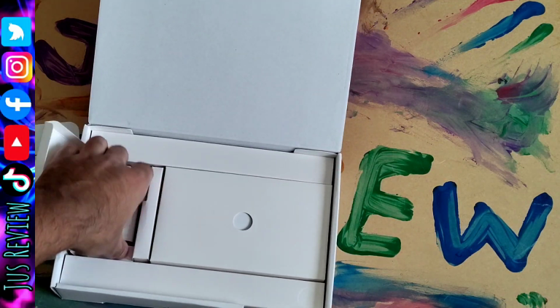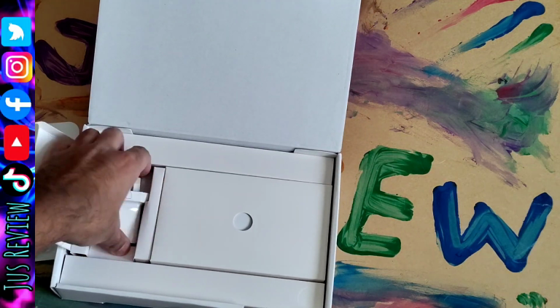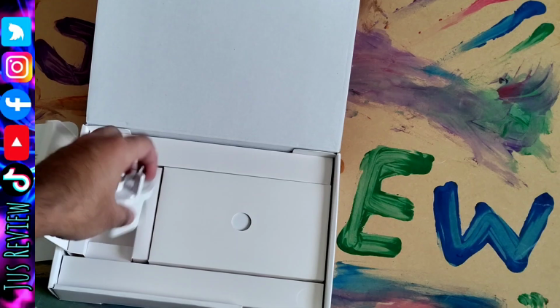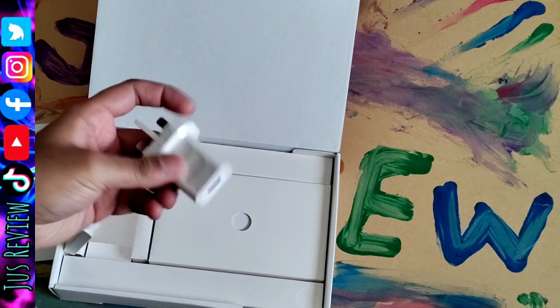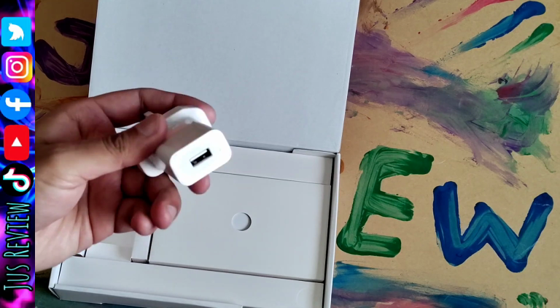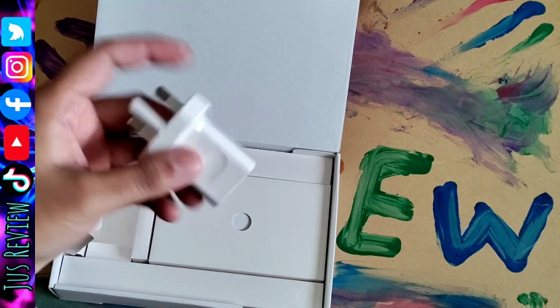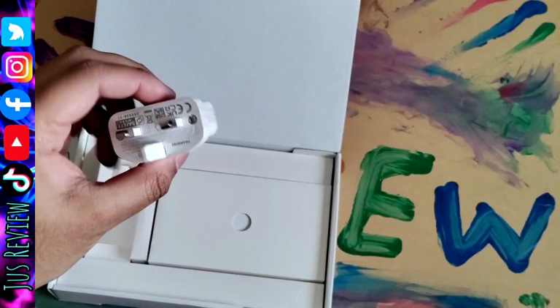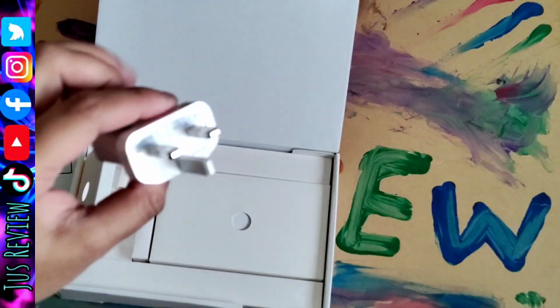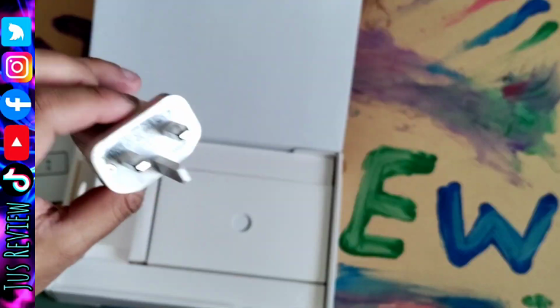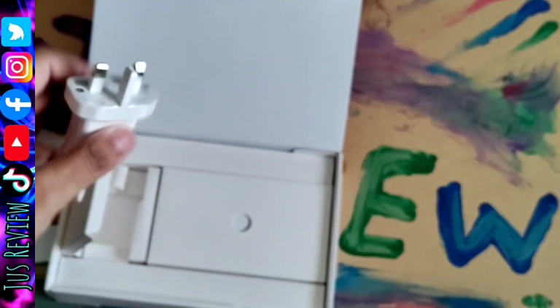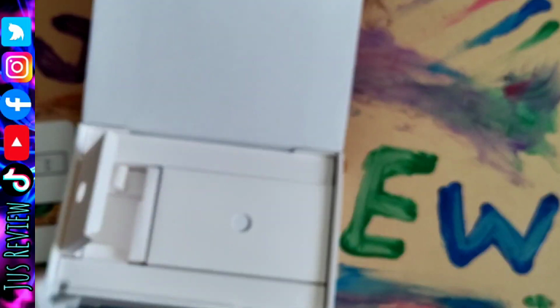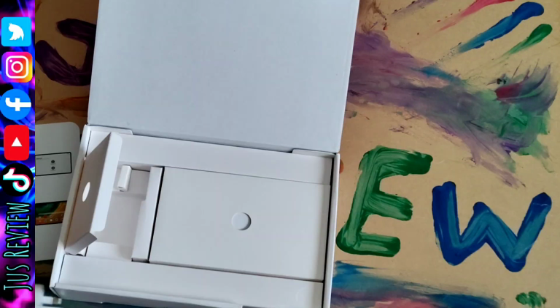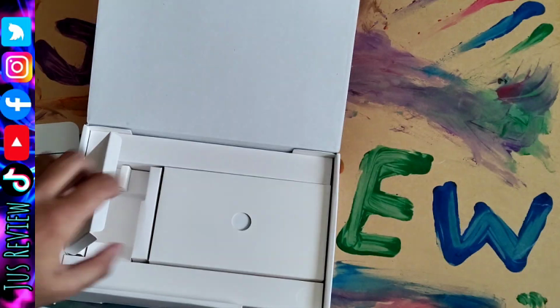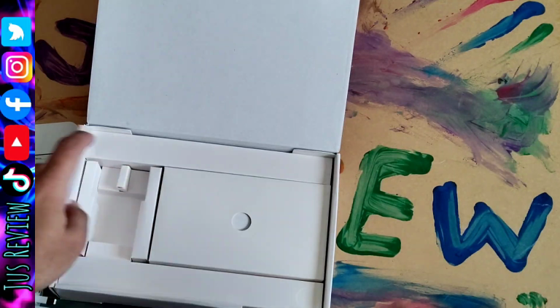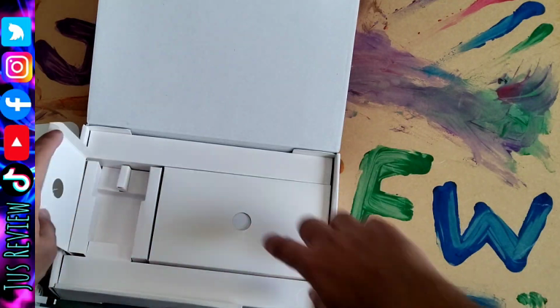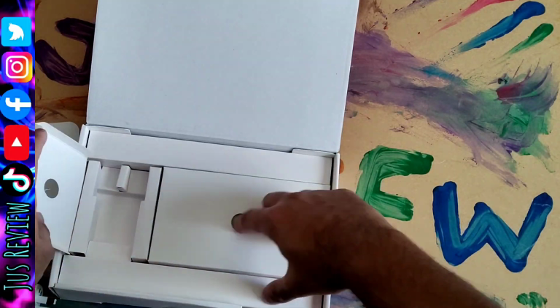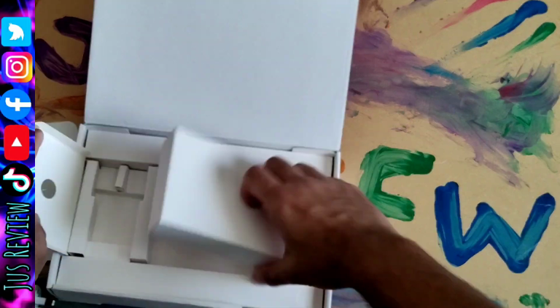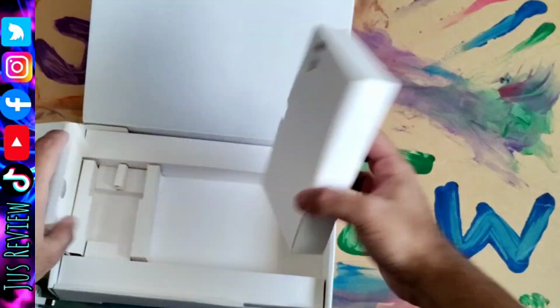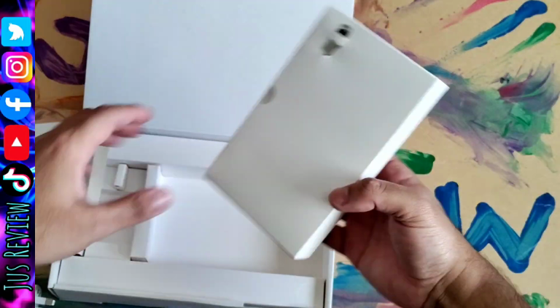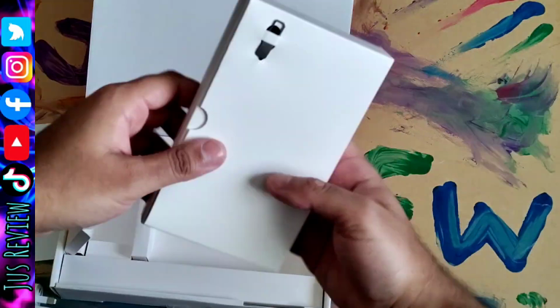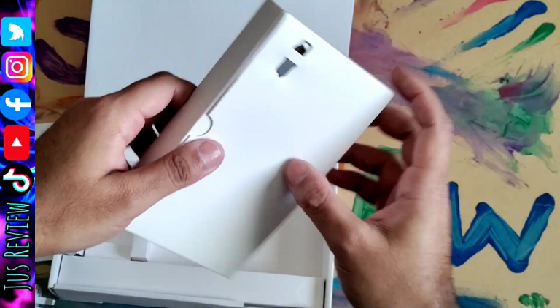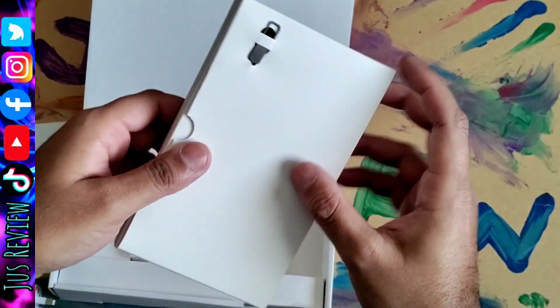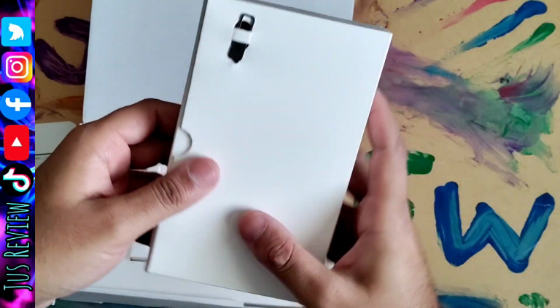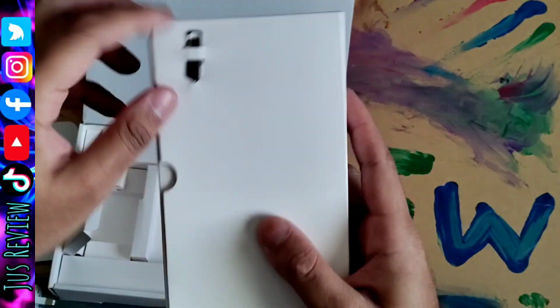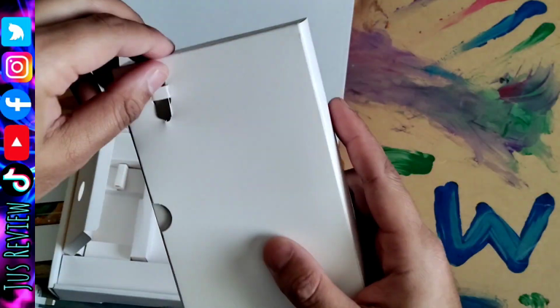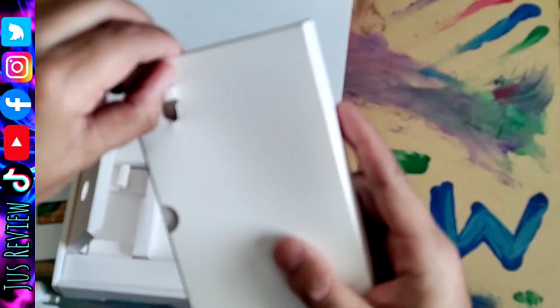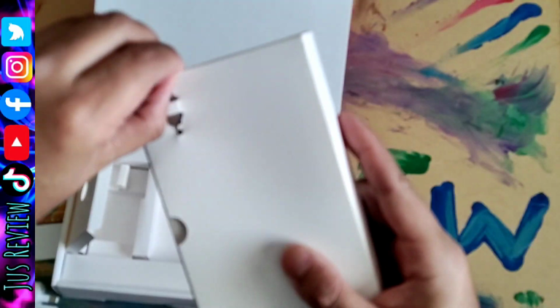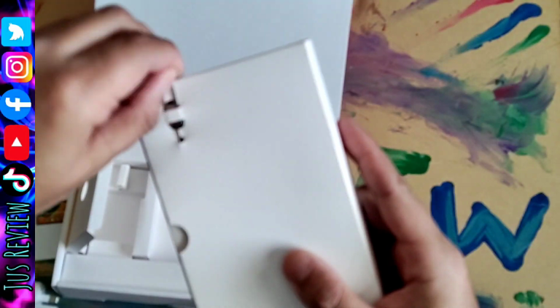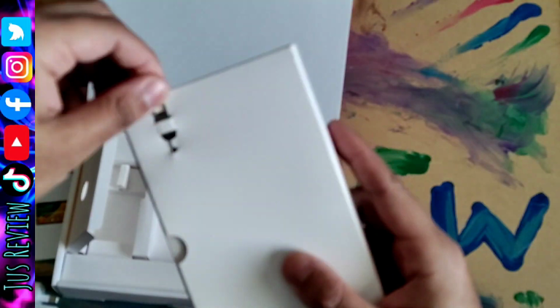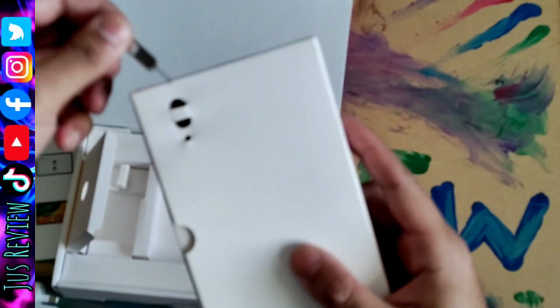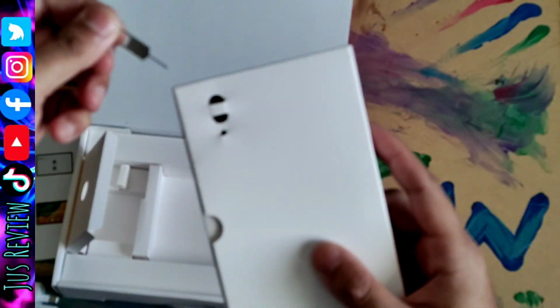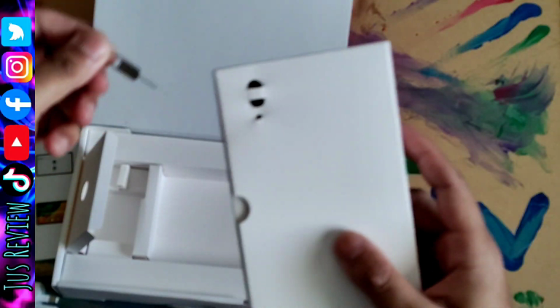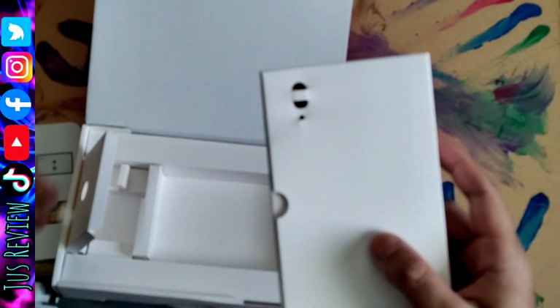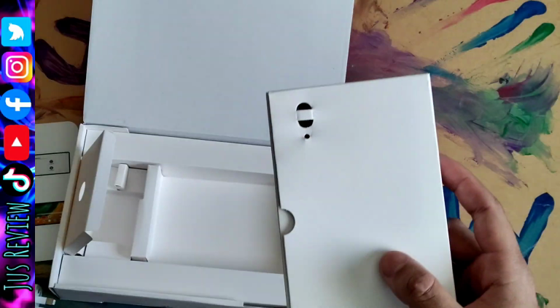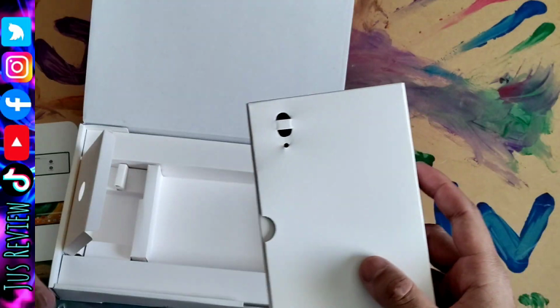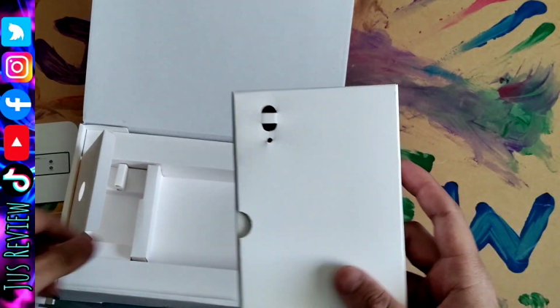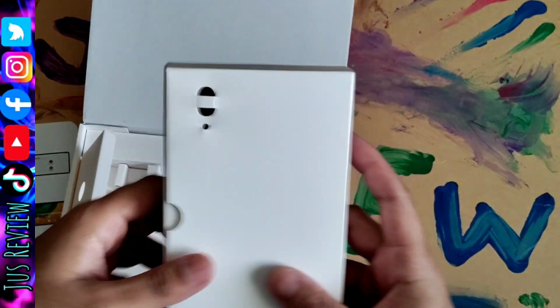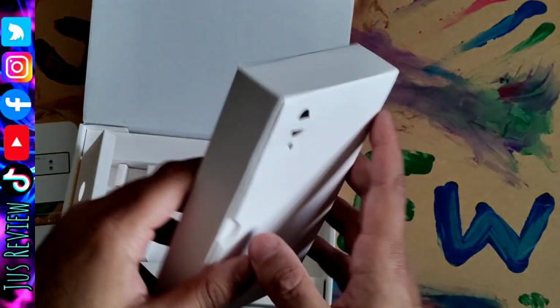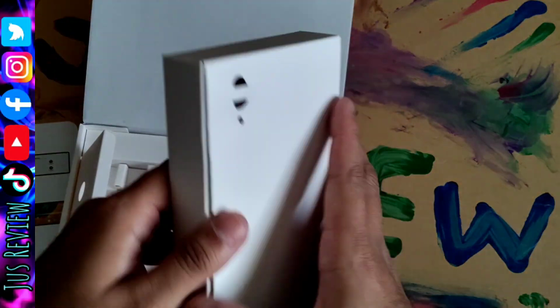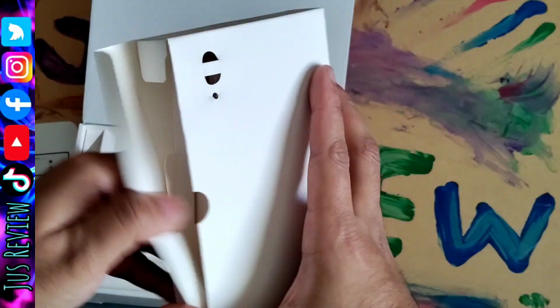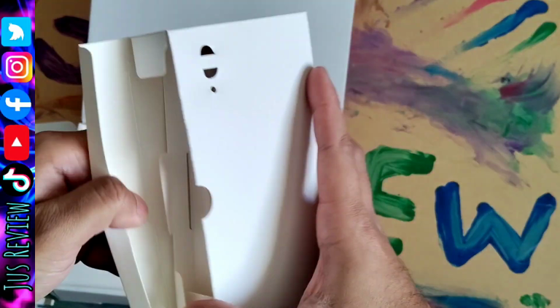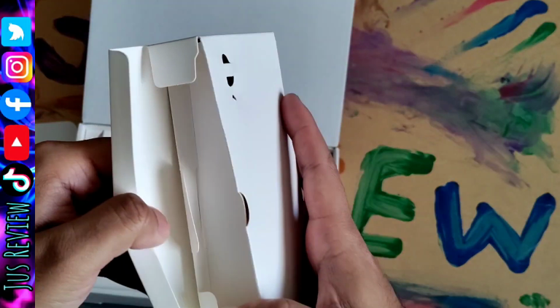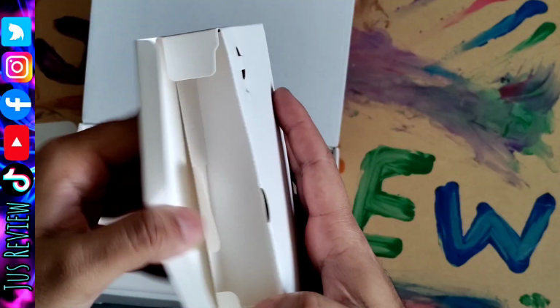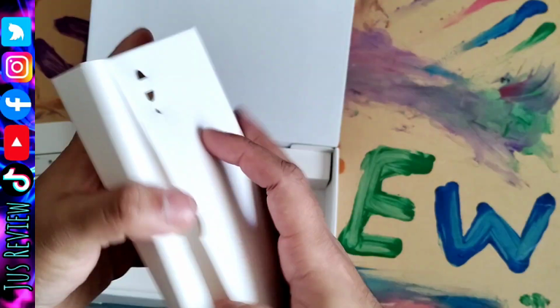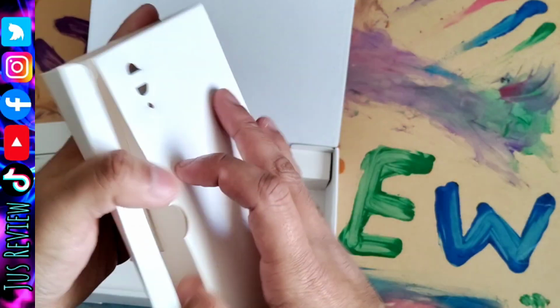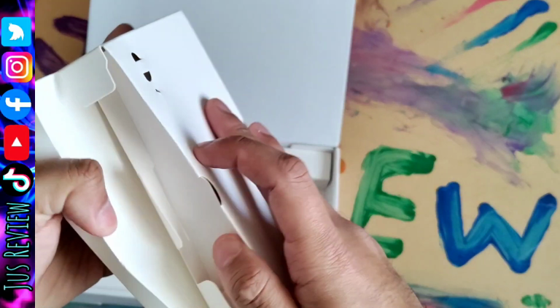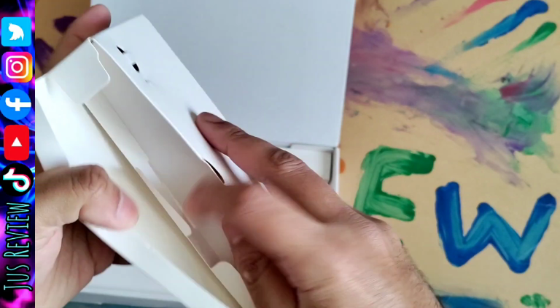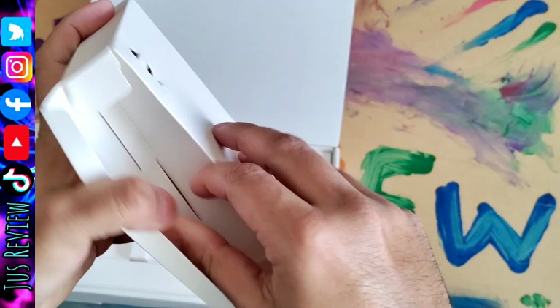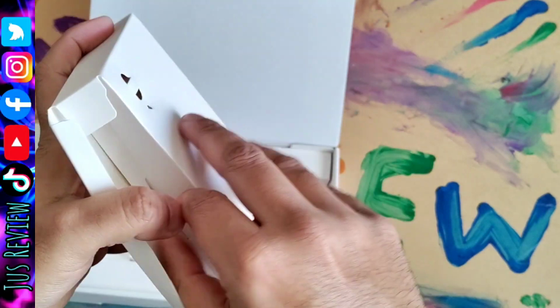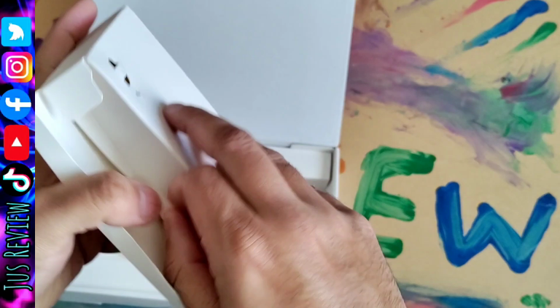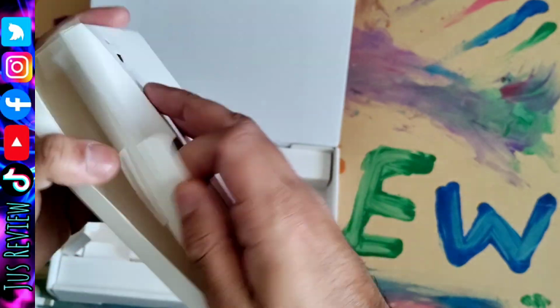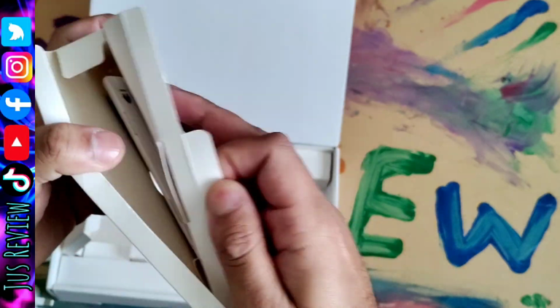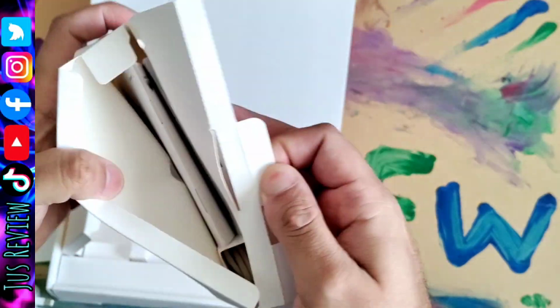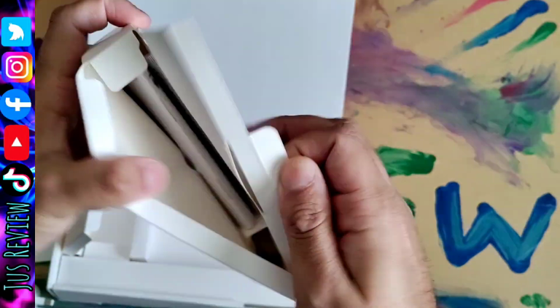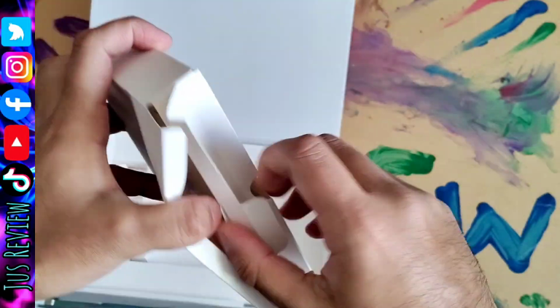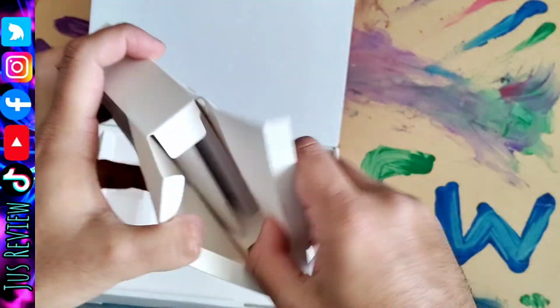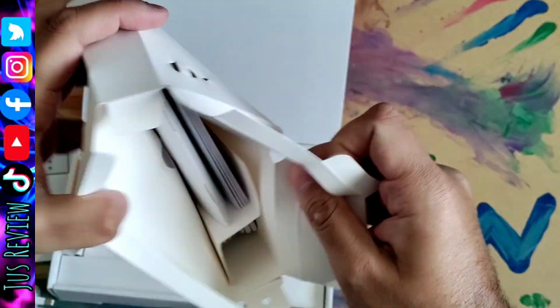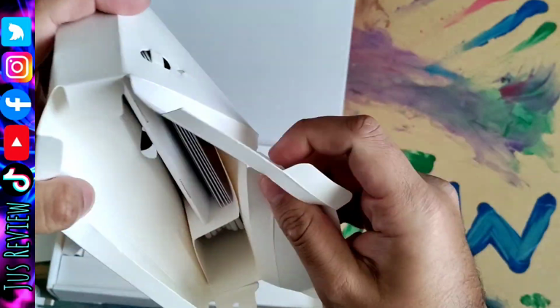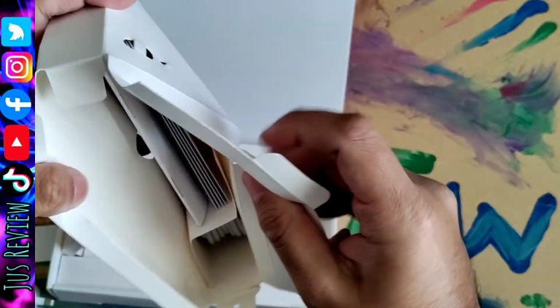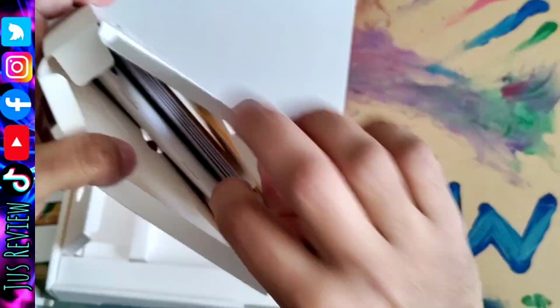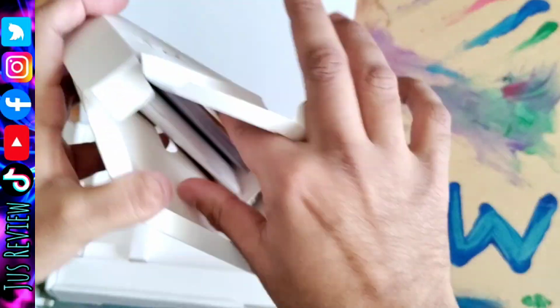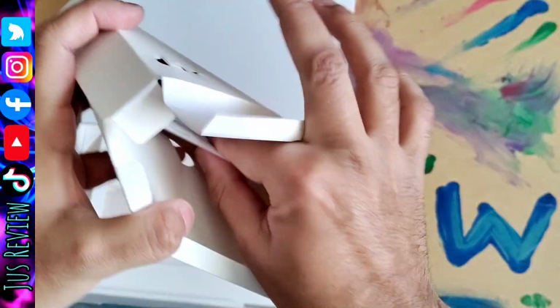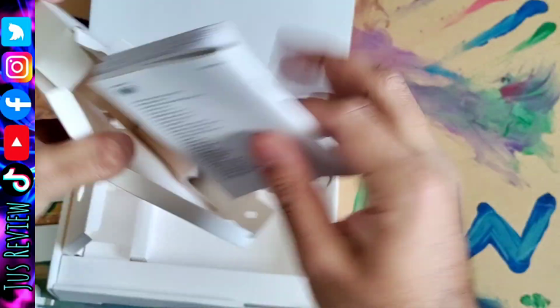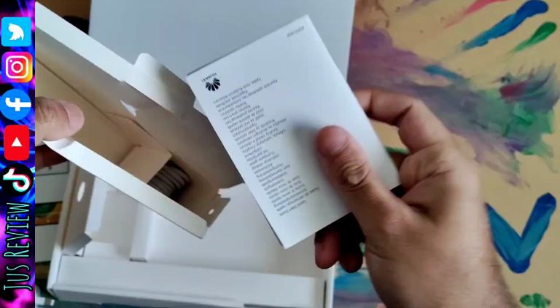I wouldn't buy this tablet again. Would you buy it if it doesn't have the Google Play Store? Don't forget to subscribe, follow and share the video.